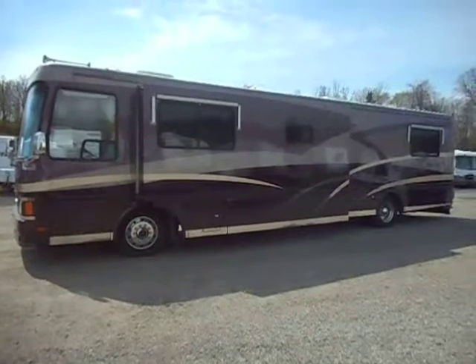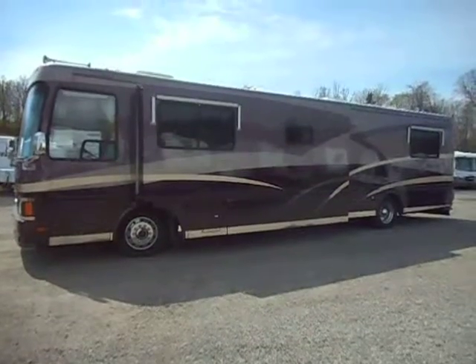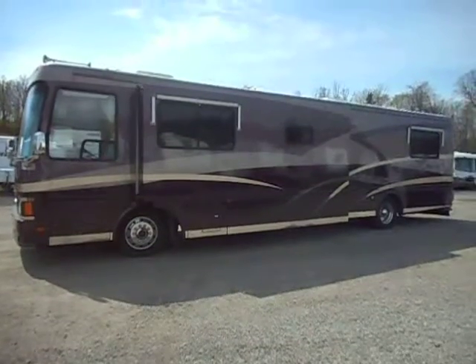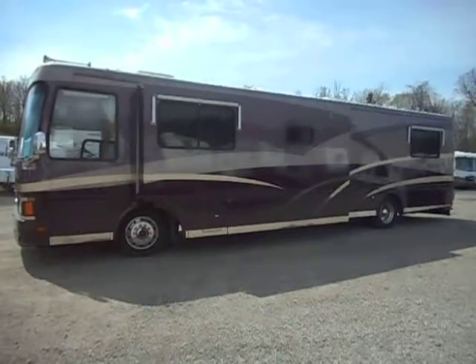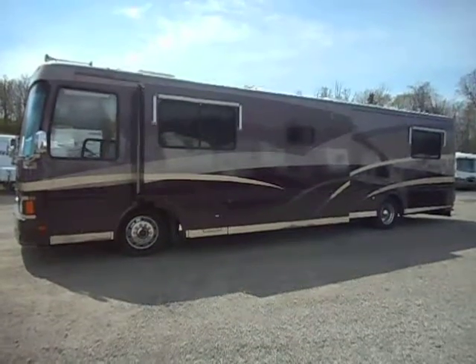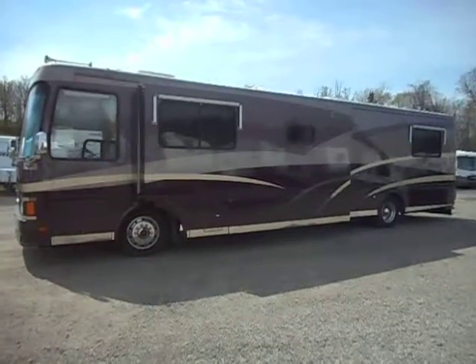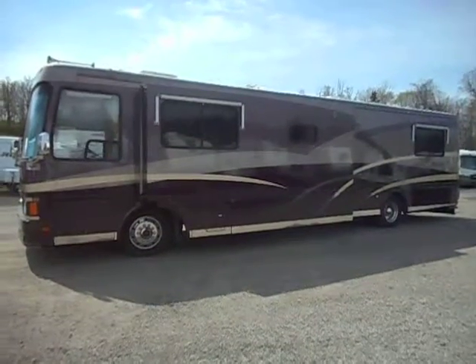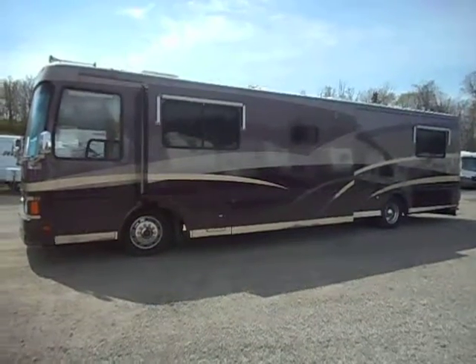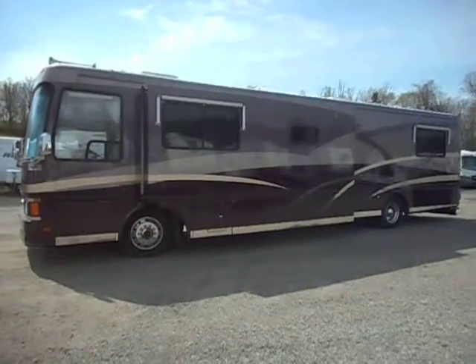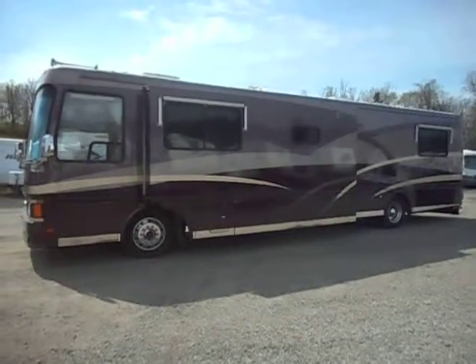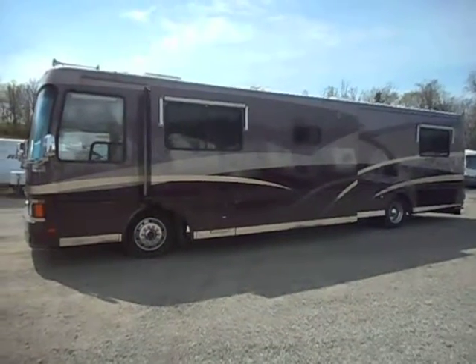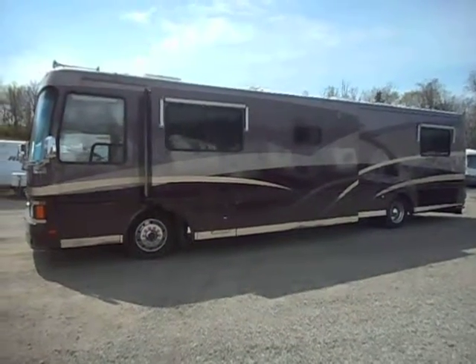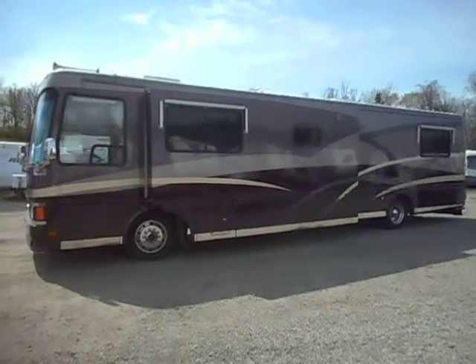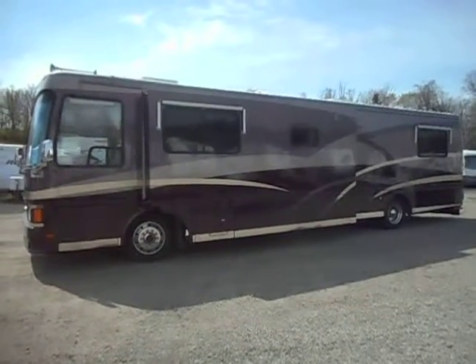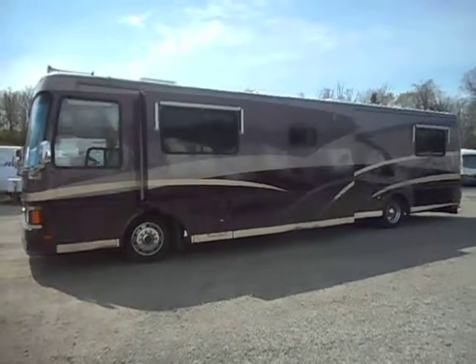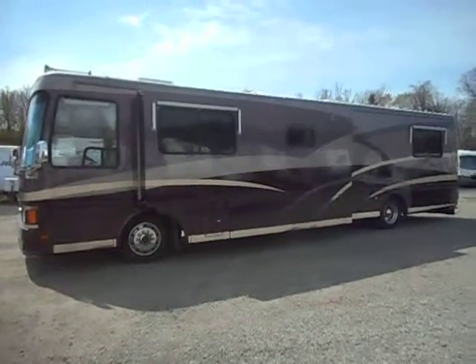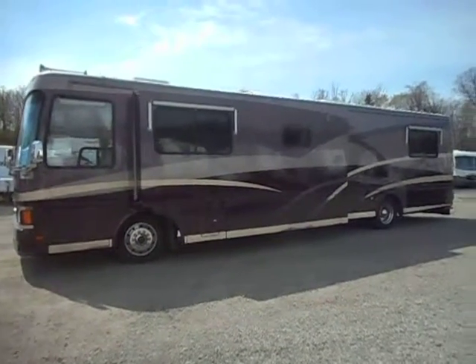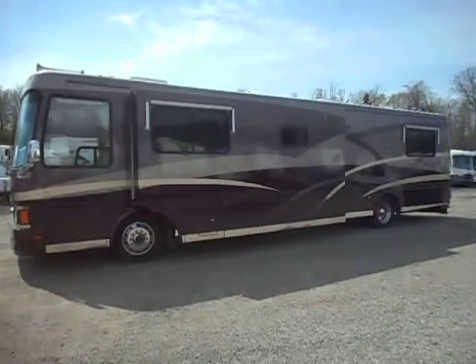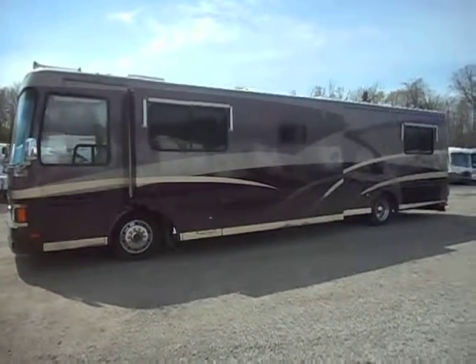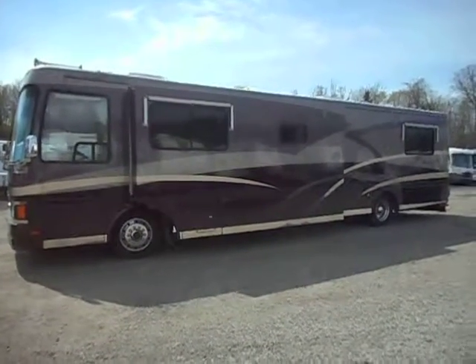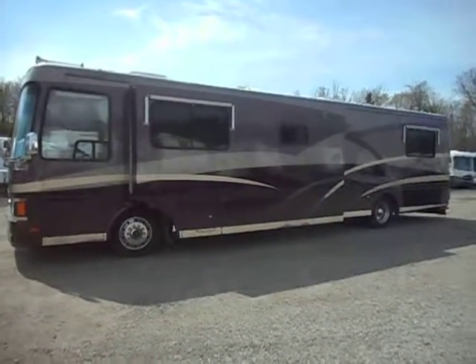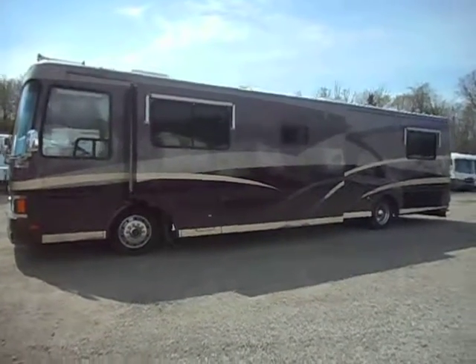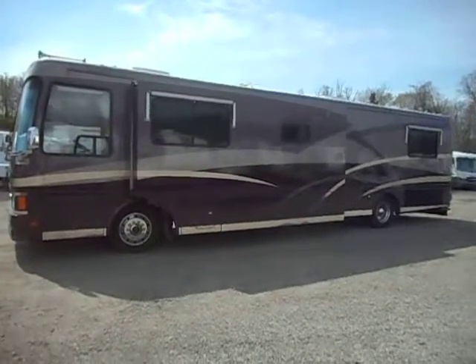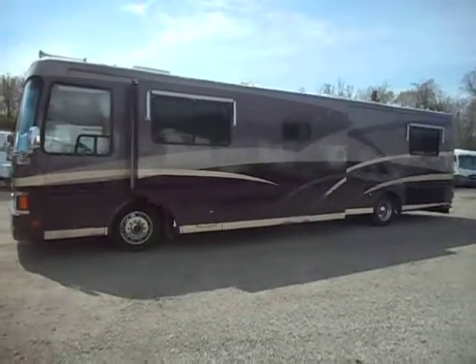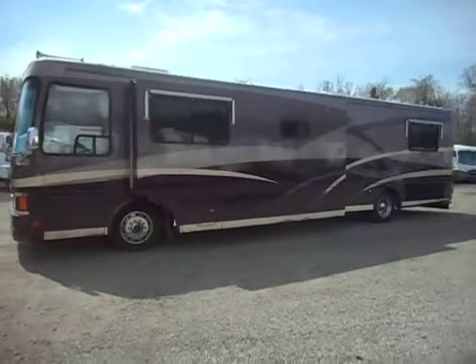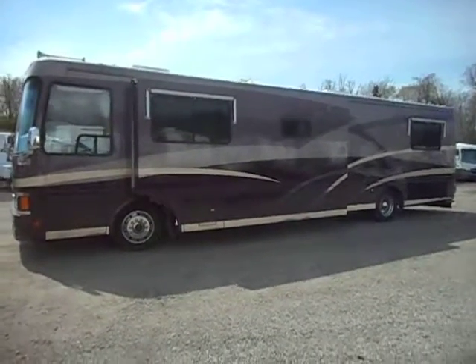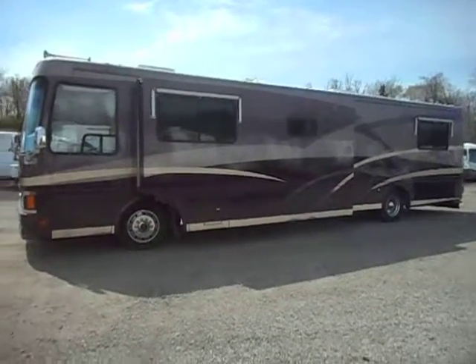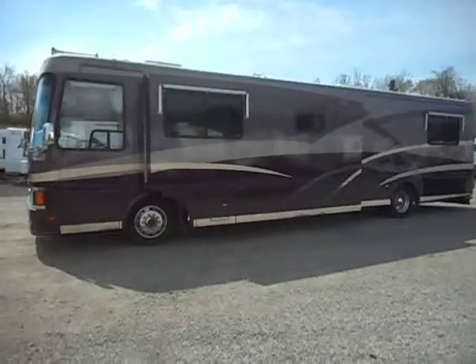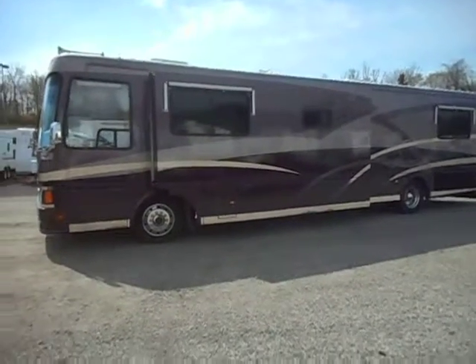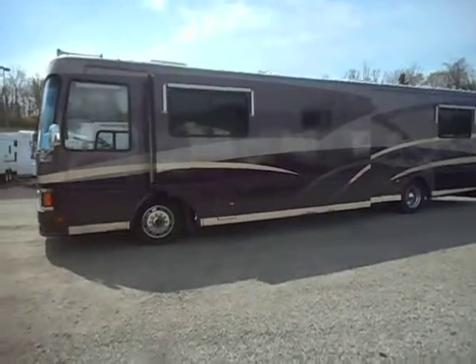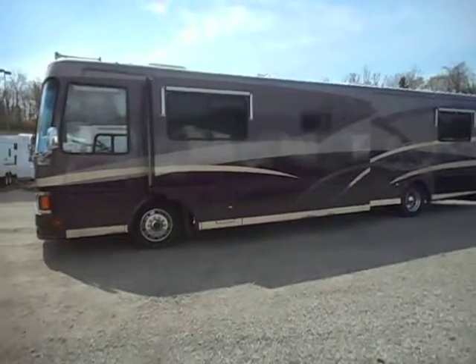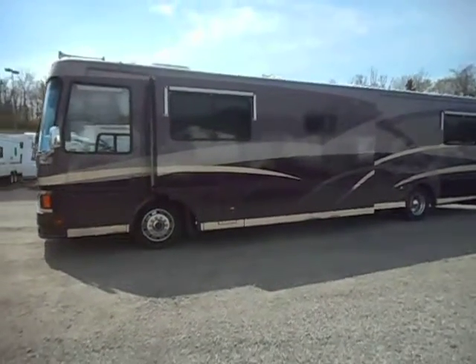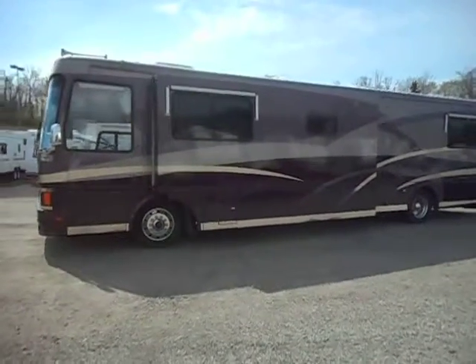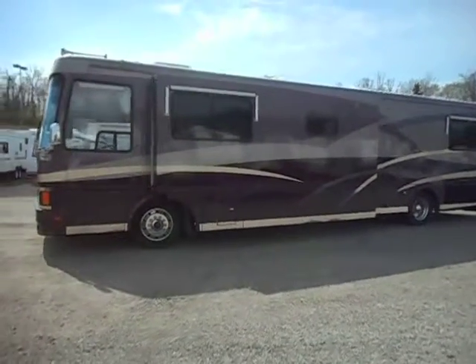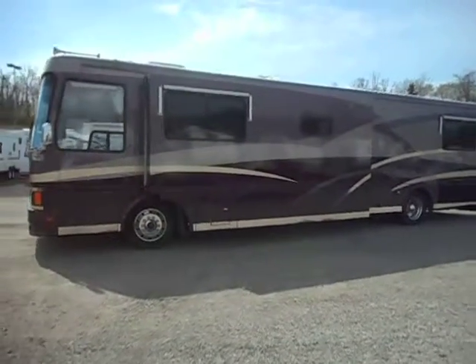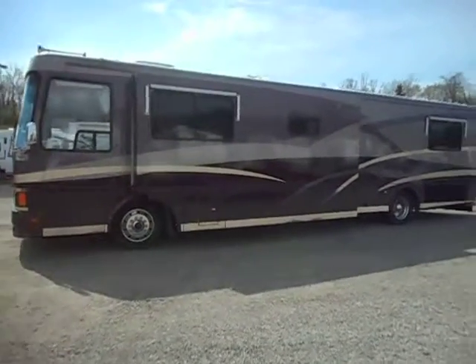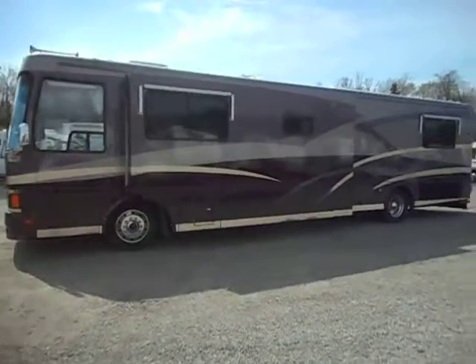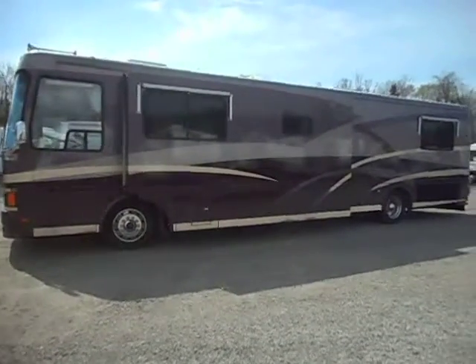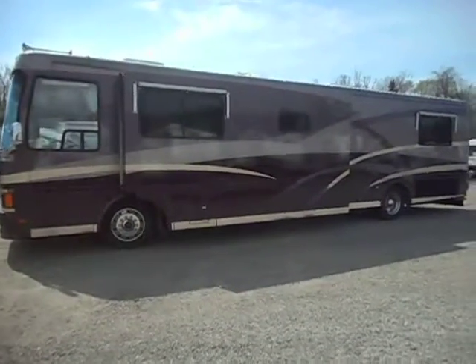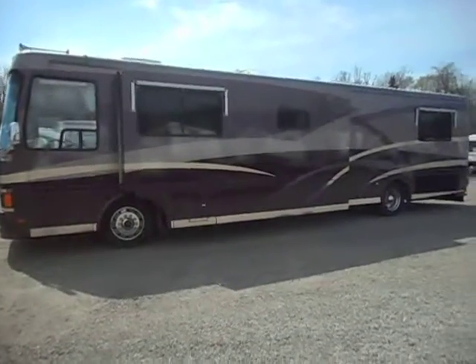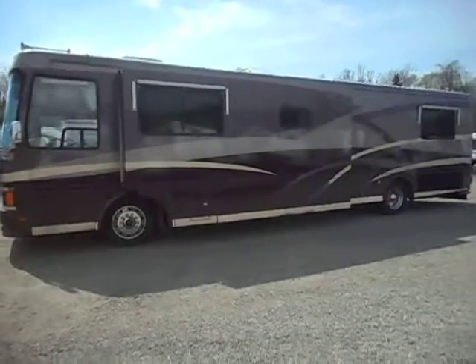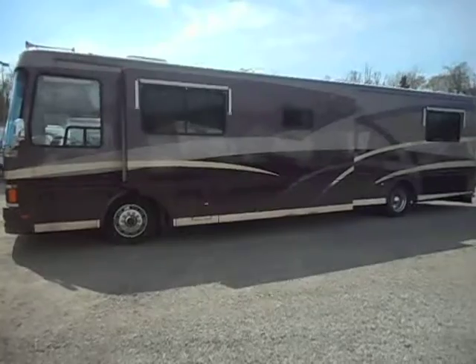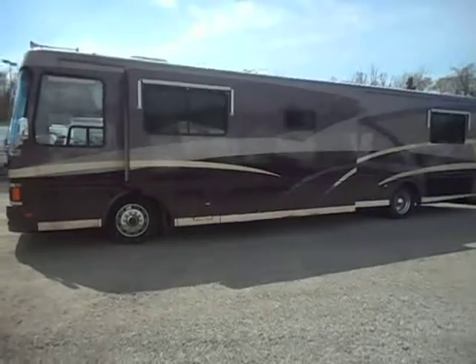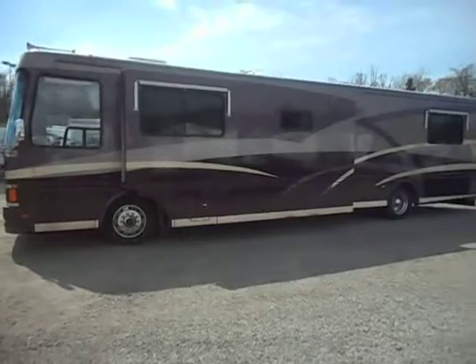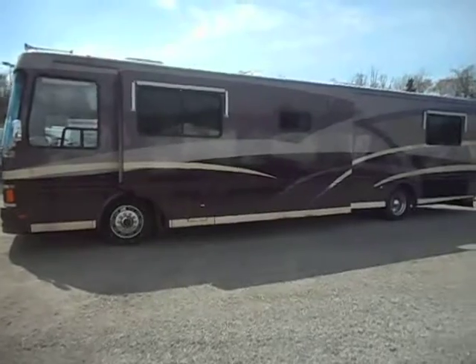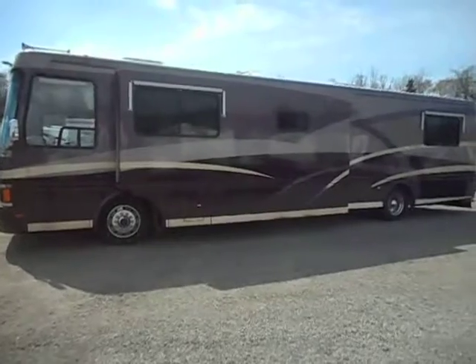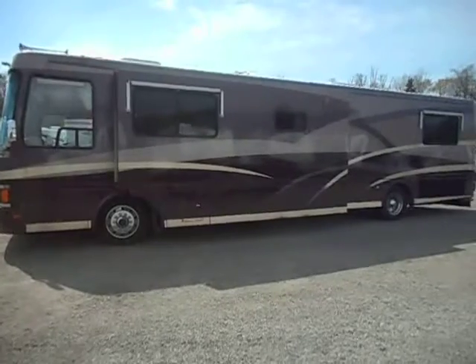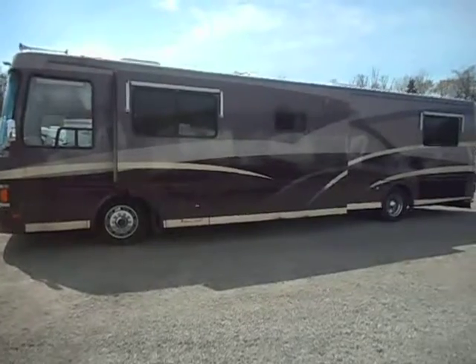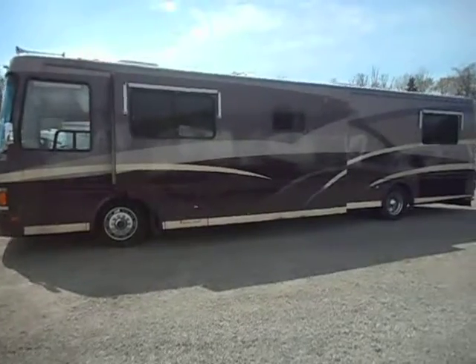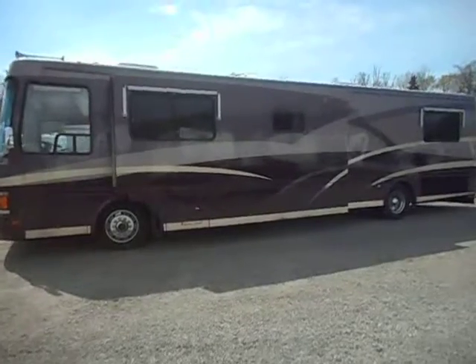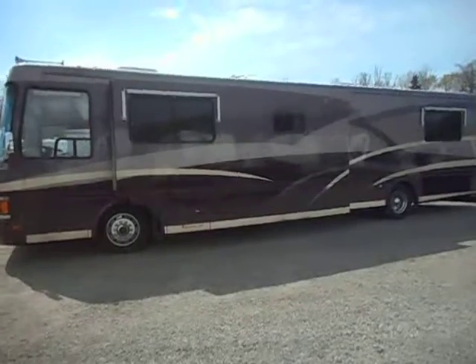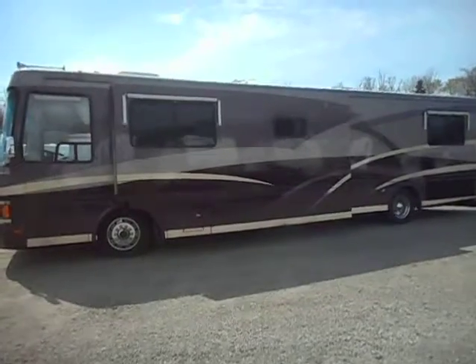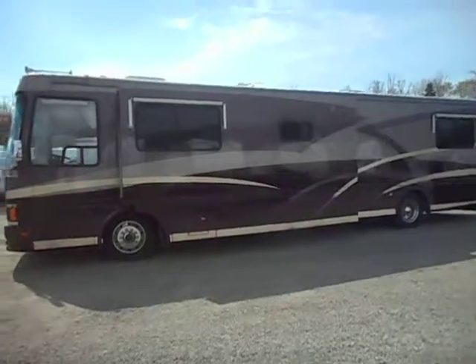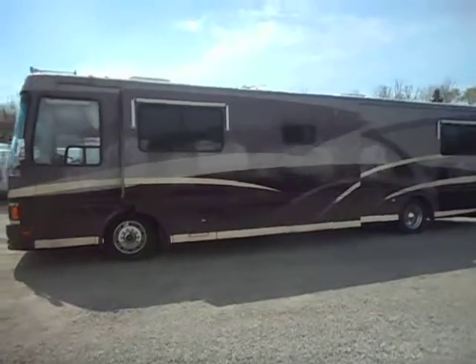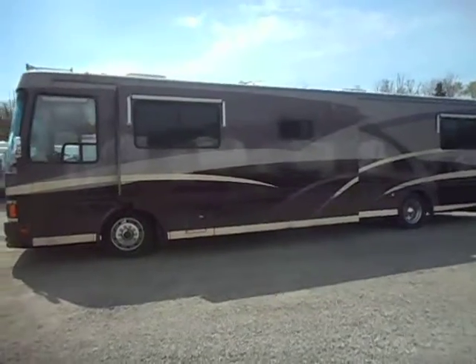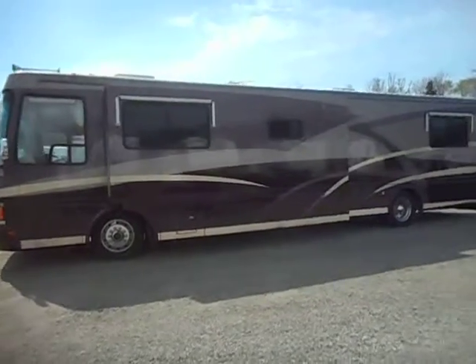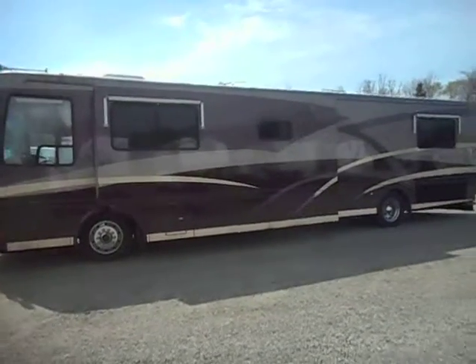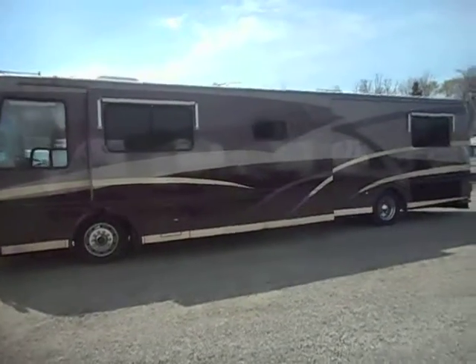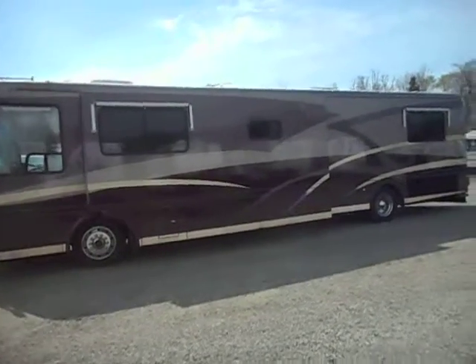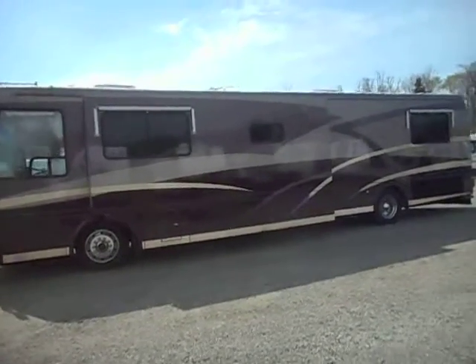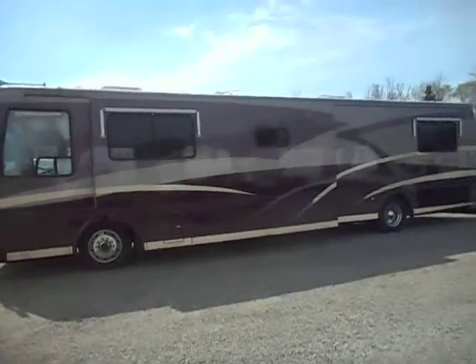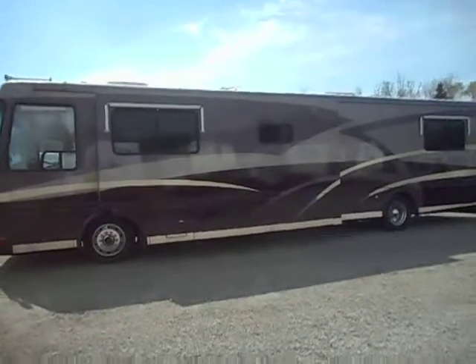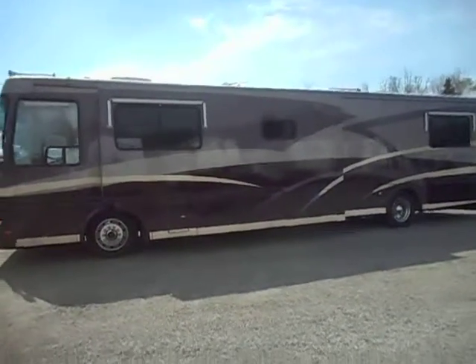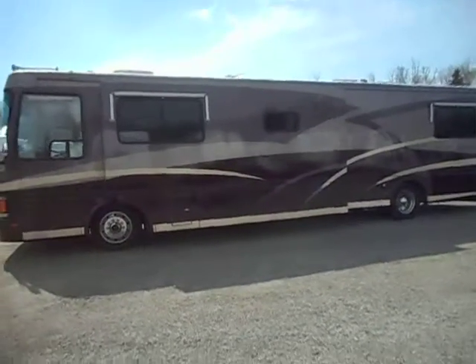Welcome to 4Zs RVs. Today what we have for sale is a 1999 Beaver Patriot Thunder 425.